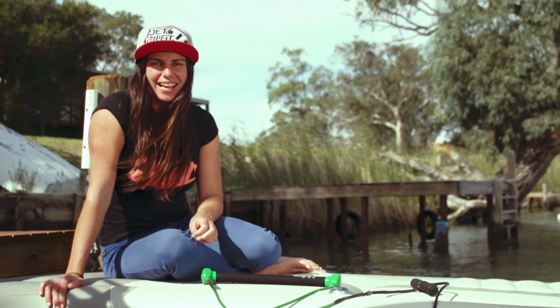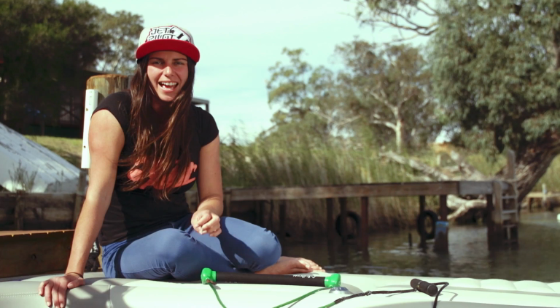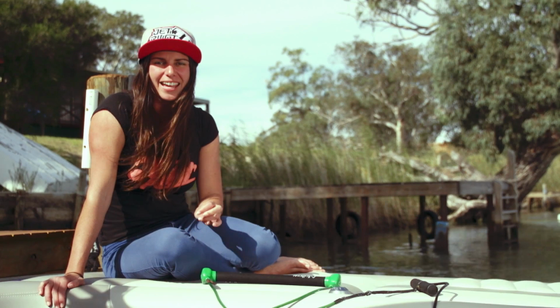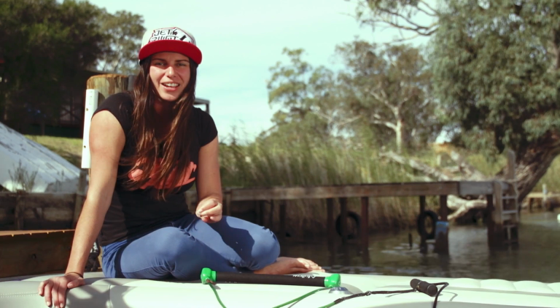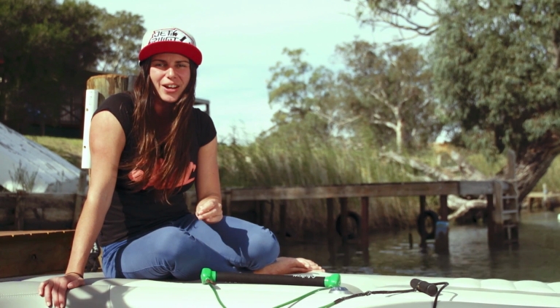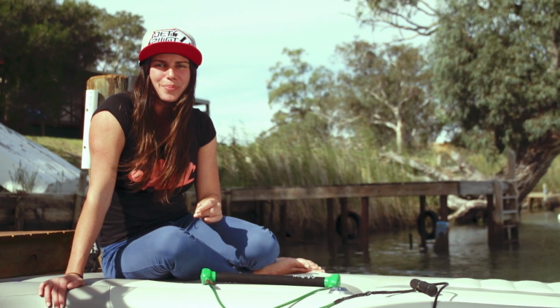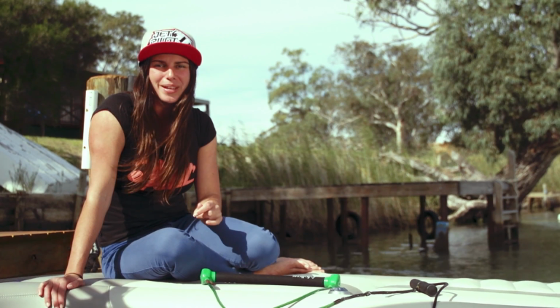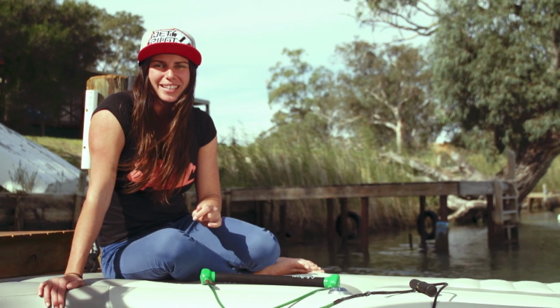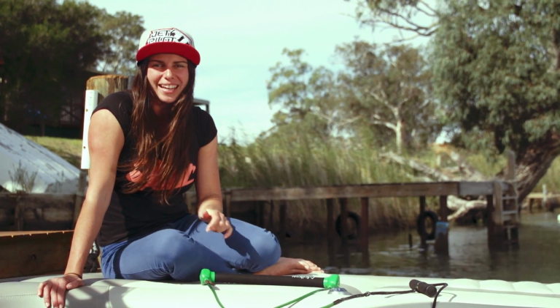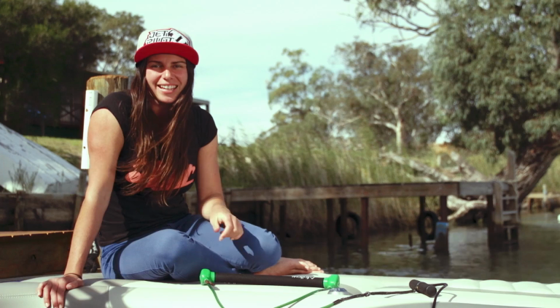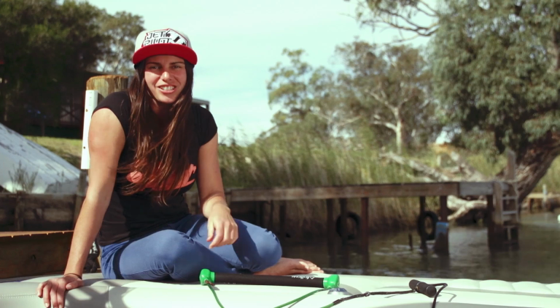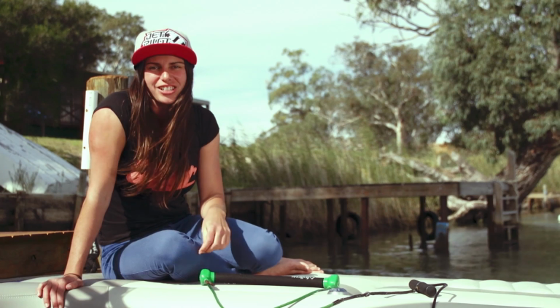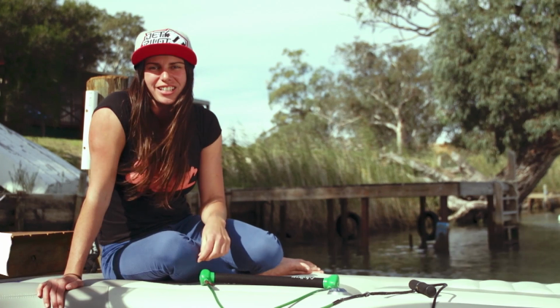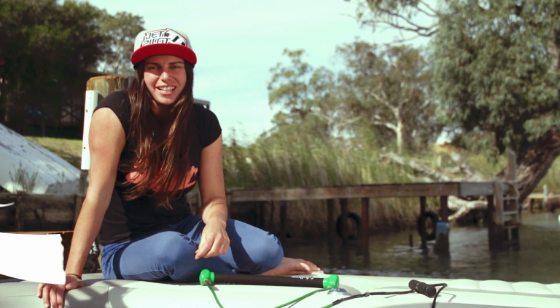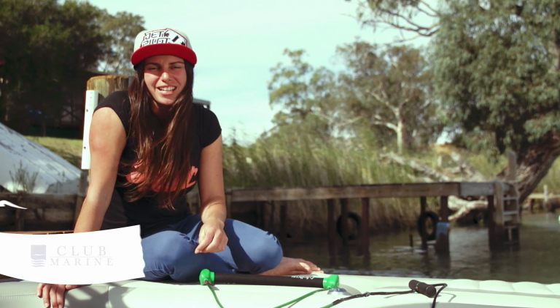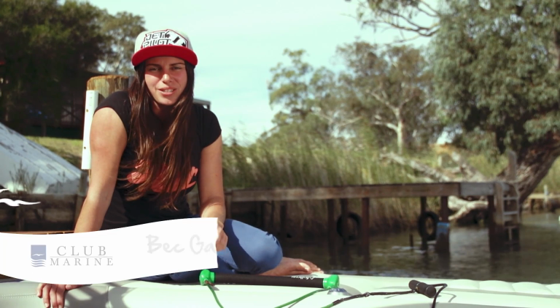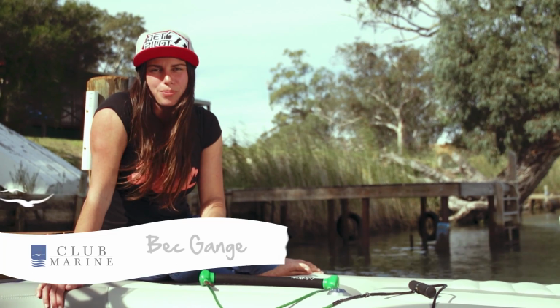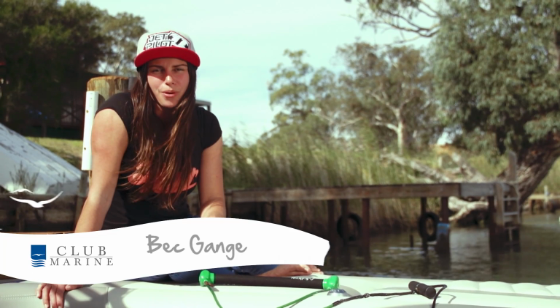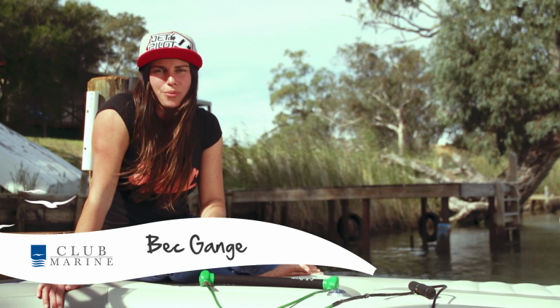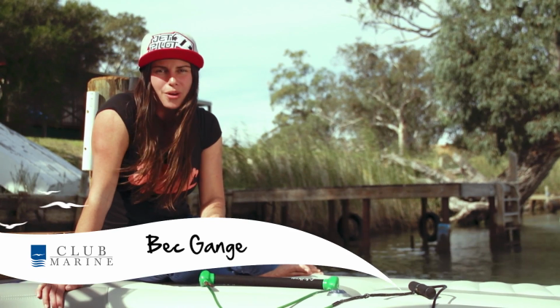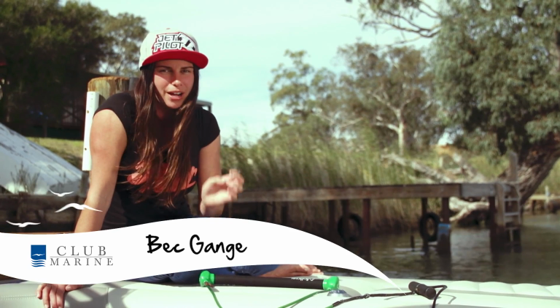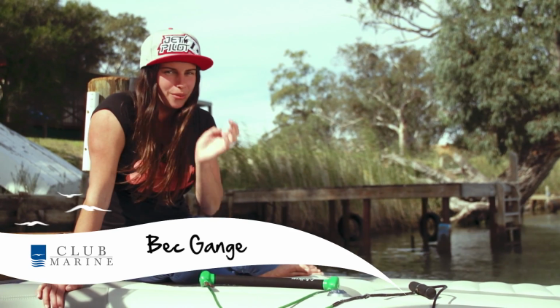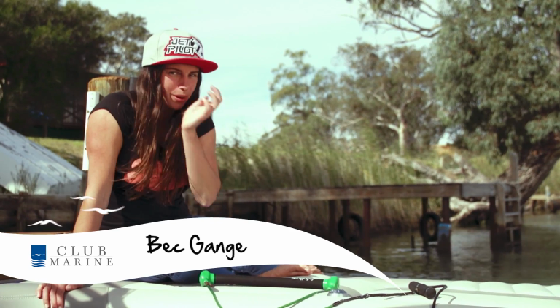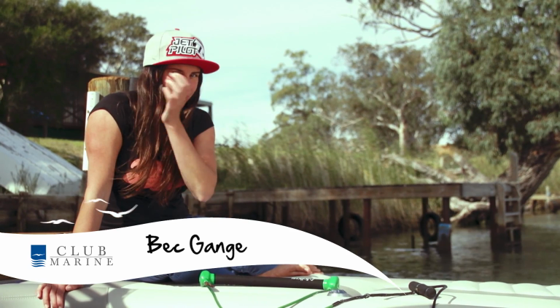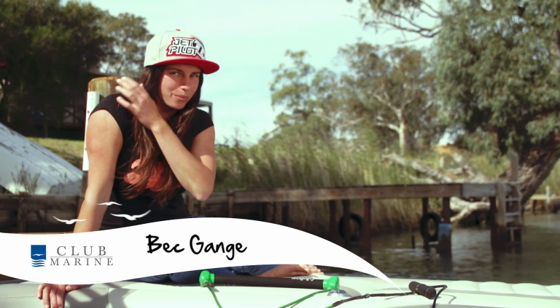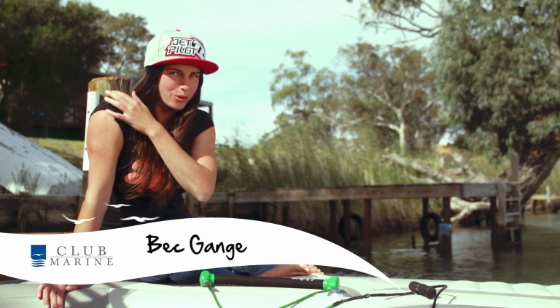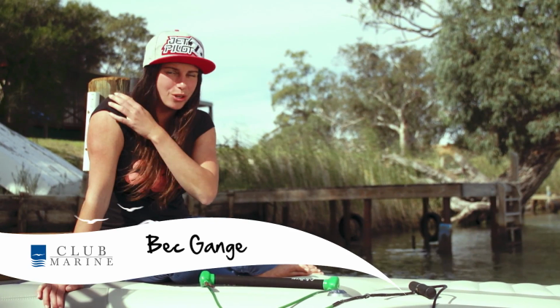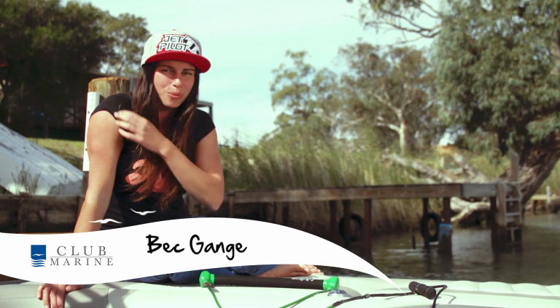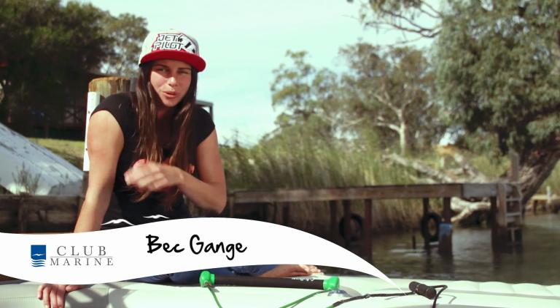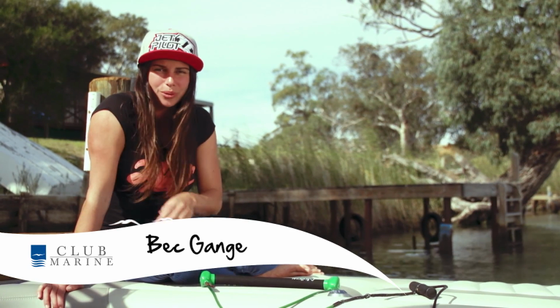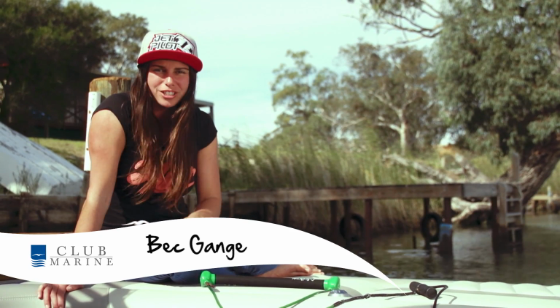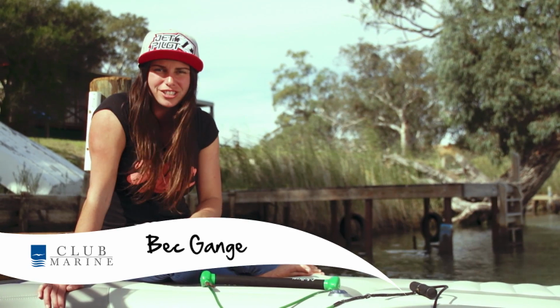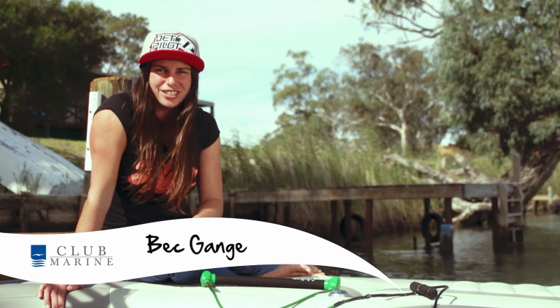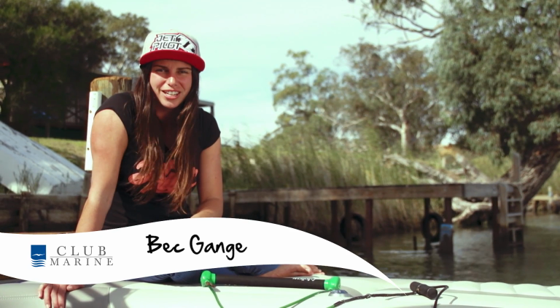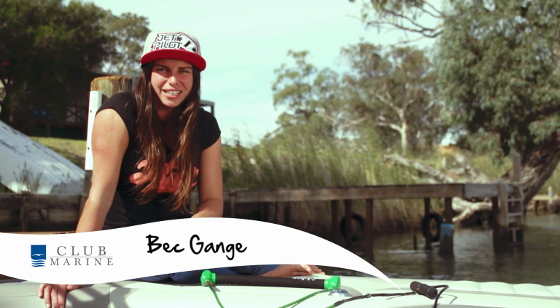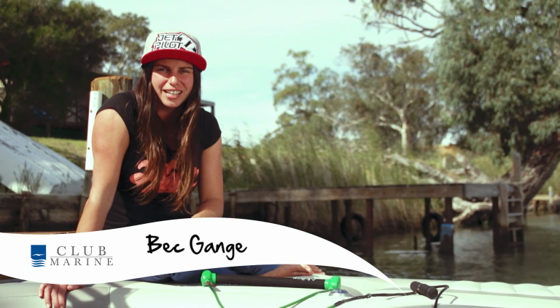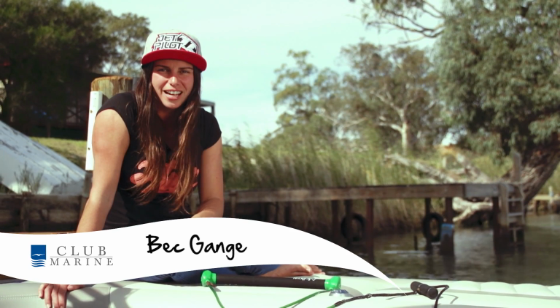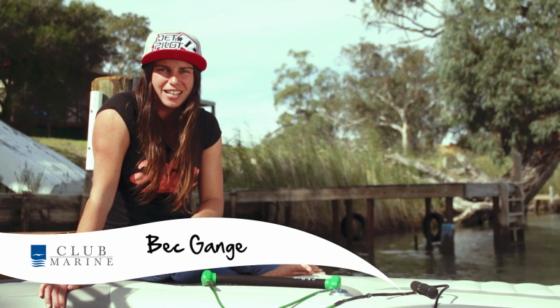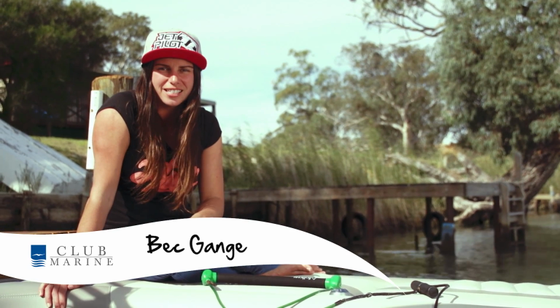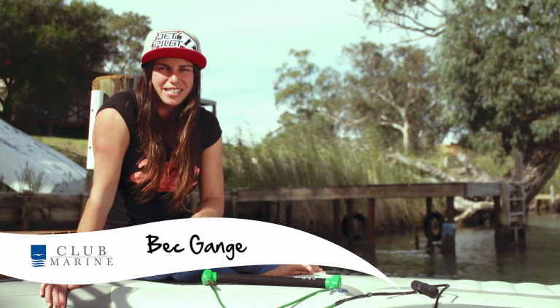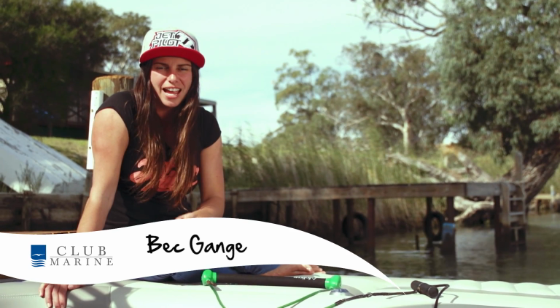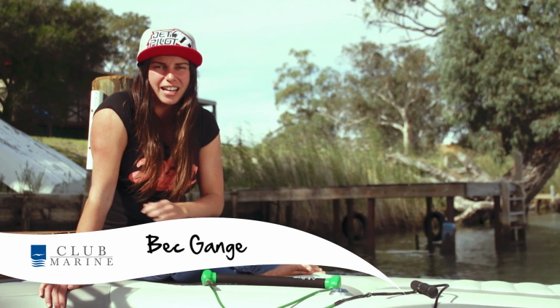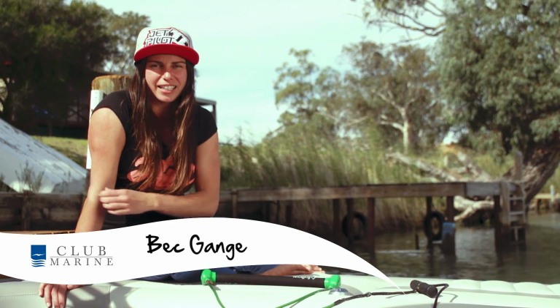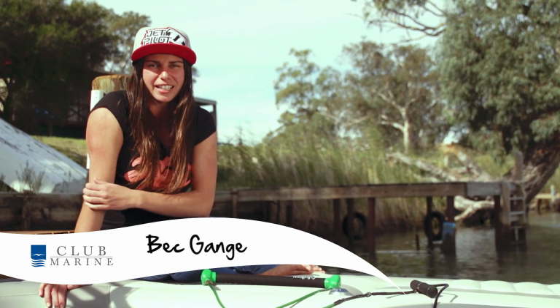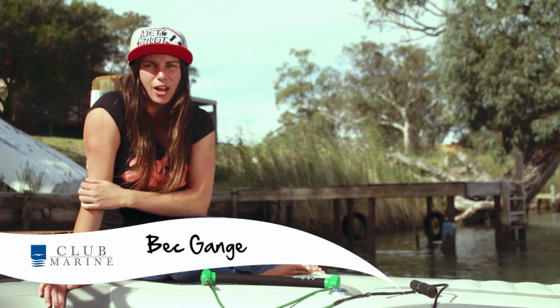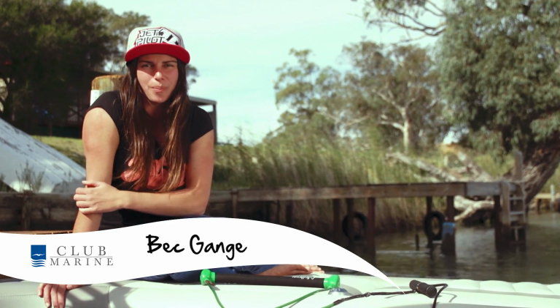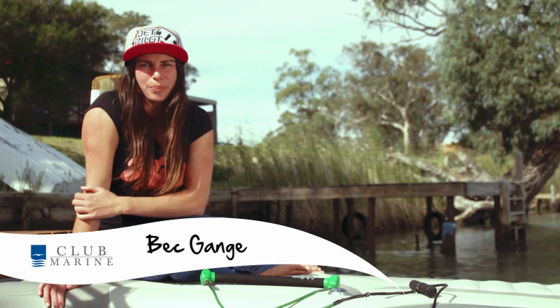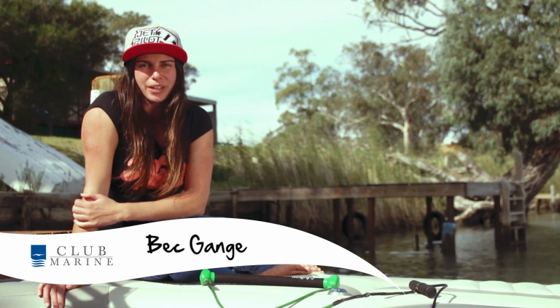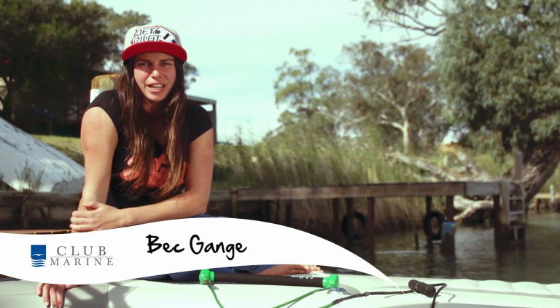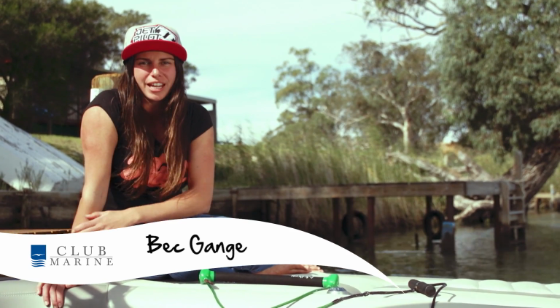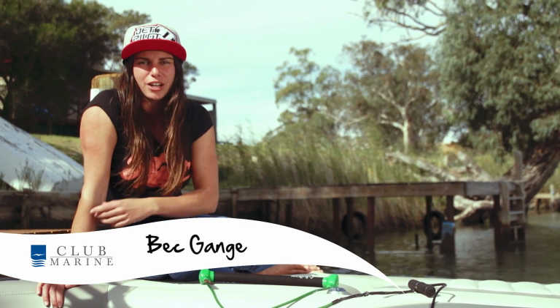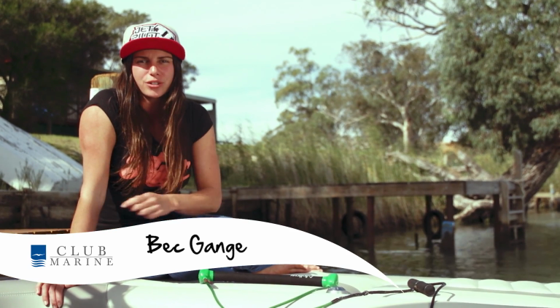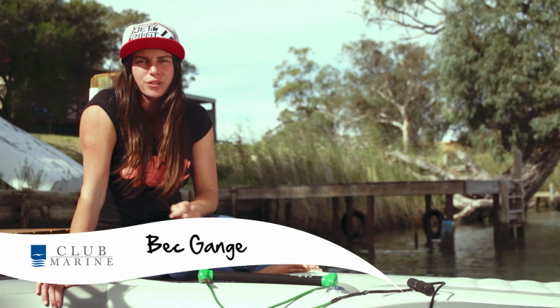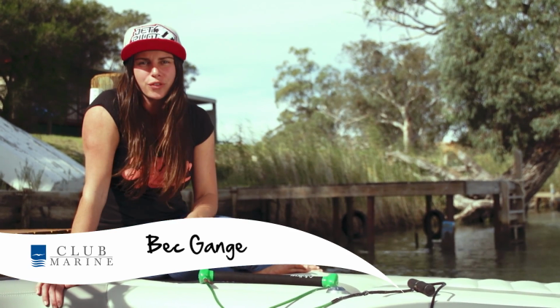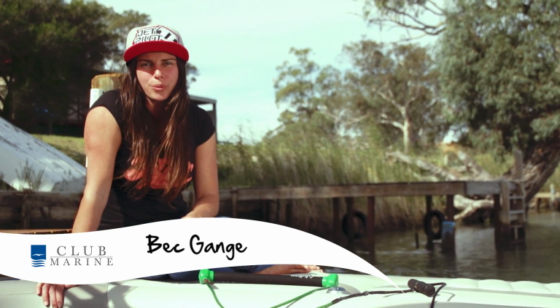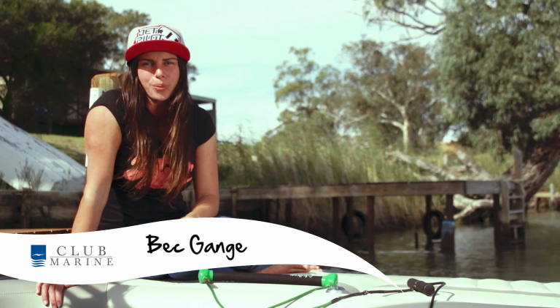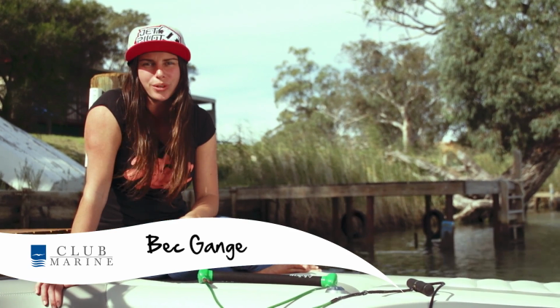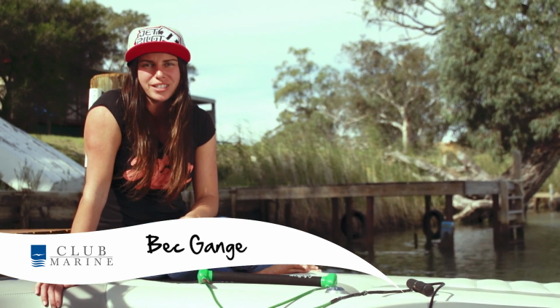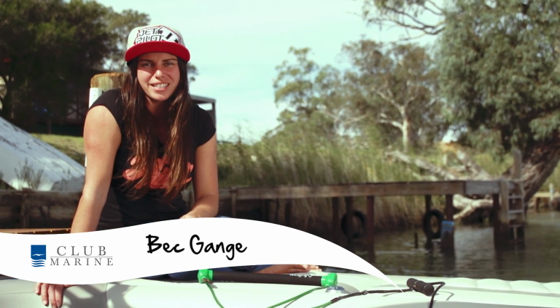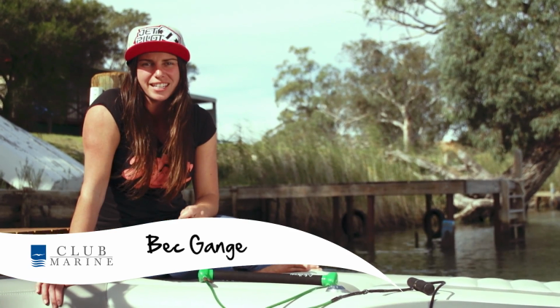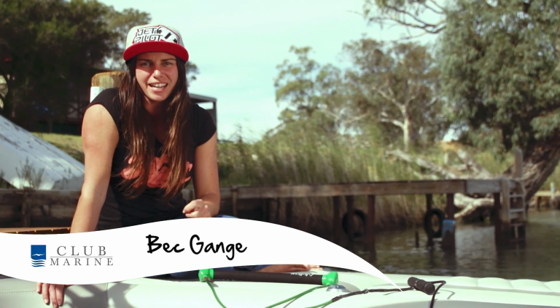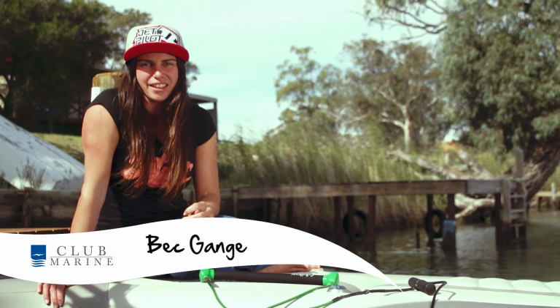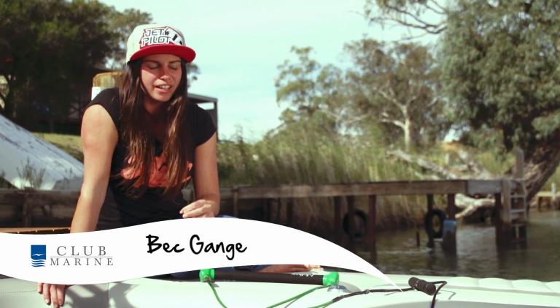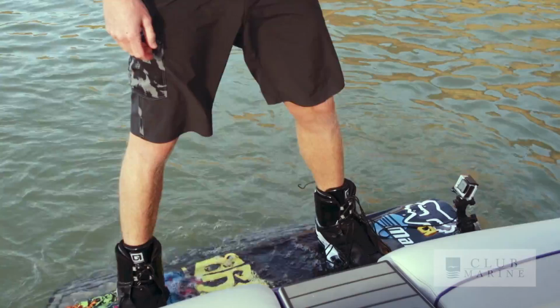Hey, I'm Bec Gange, and as a pro rider, one of the most common questions I get asked is how to get up. Here are a few pointers to get you there.